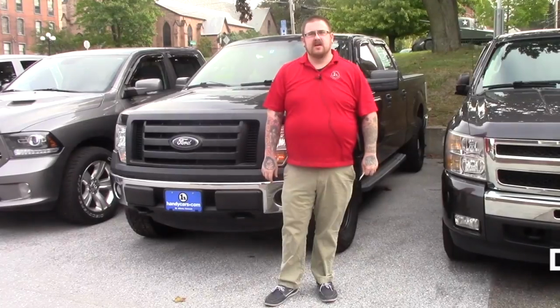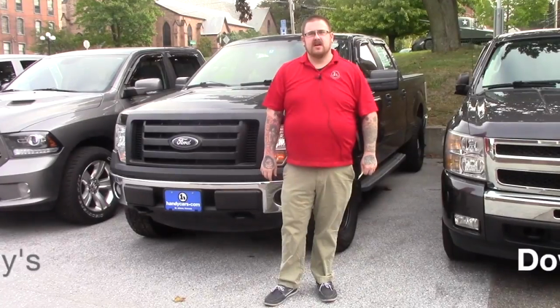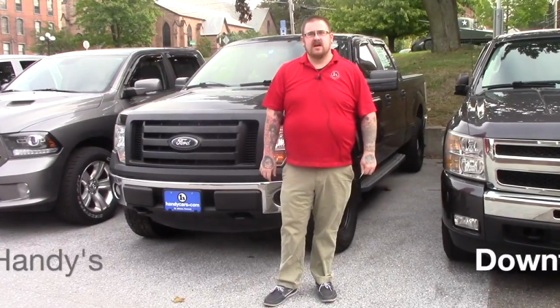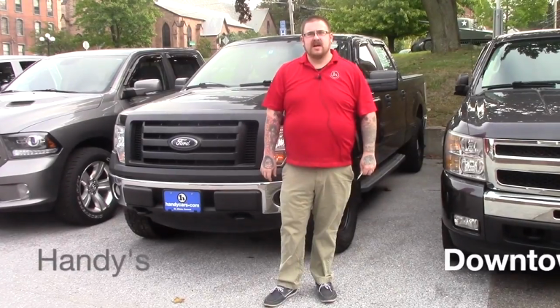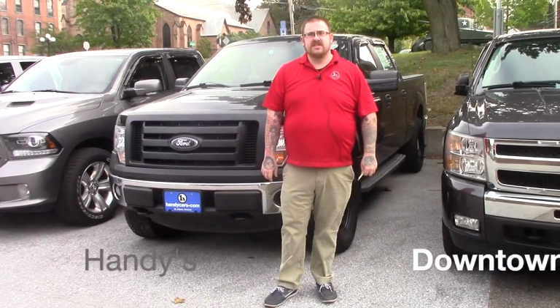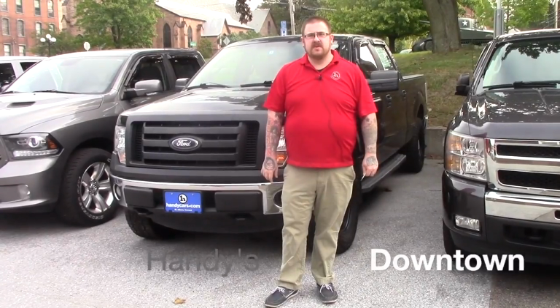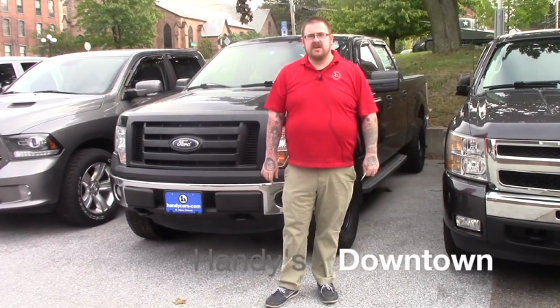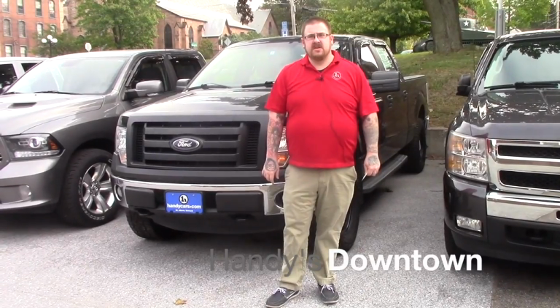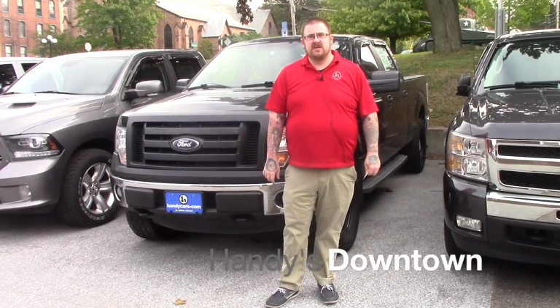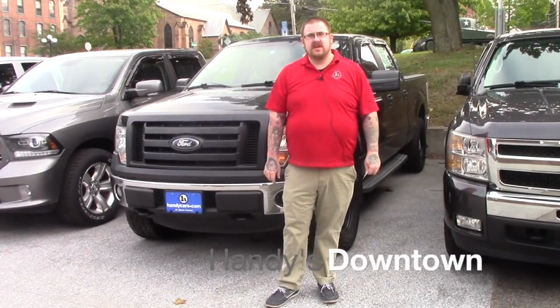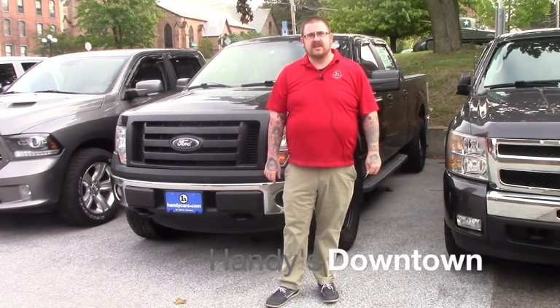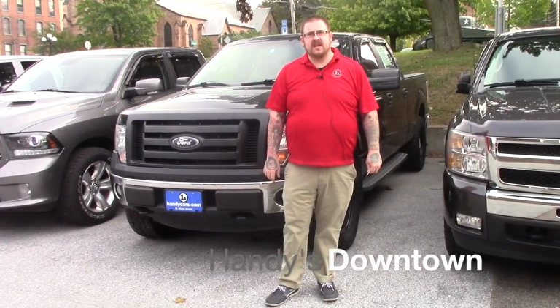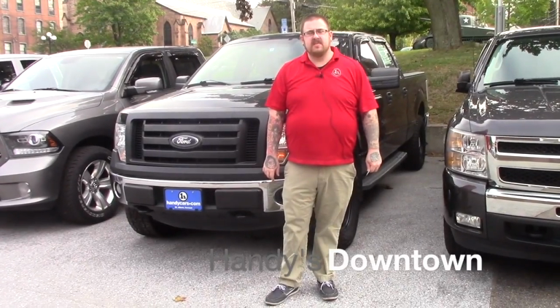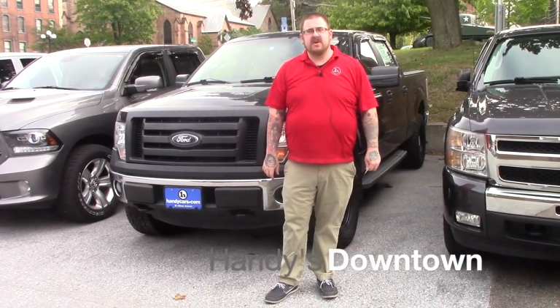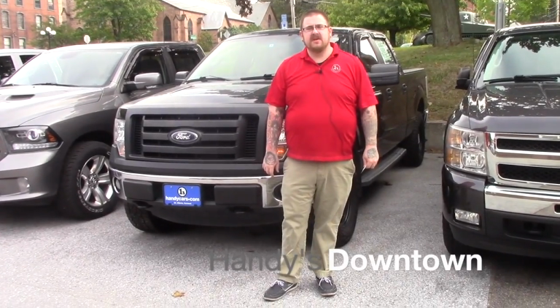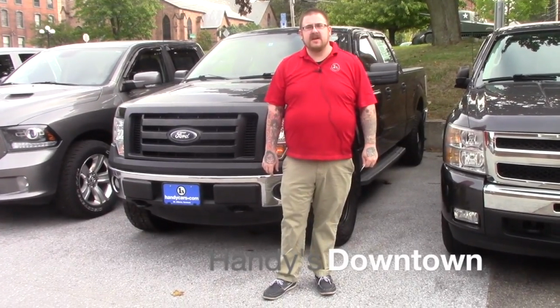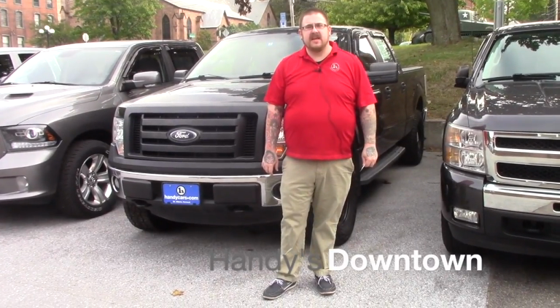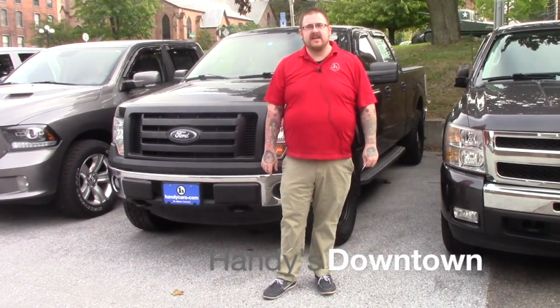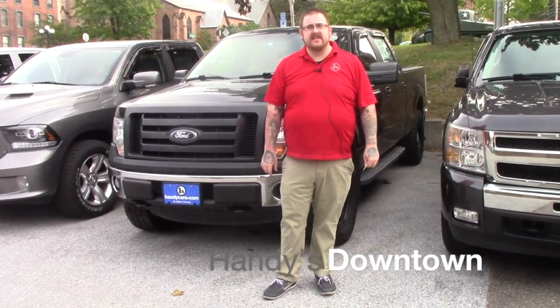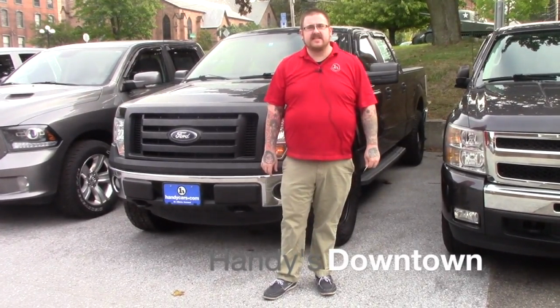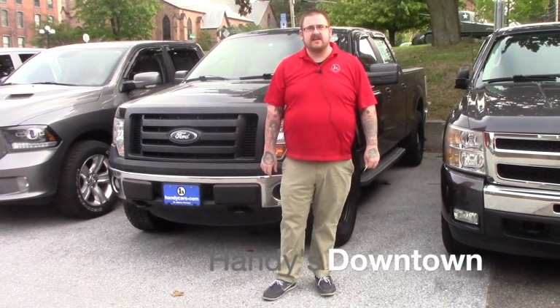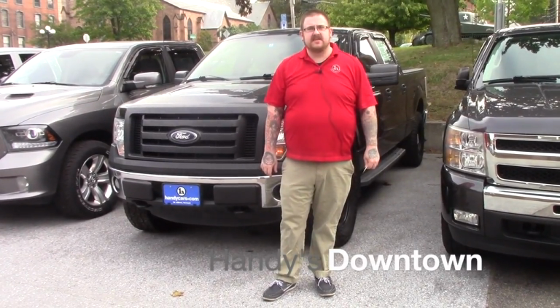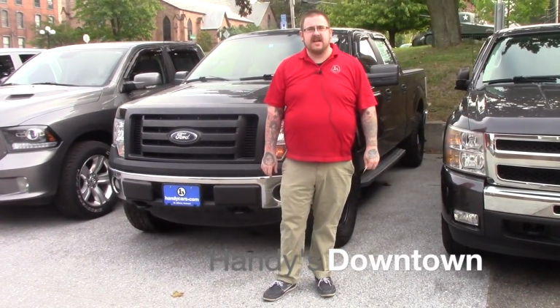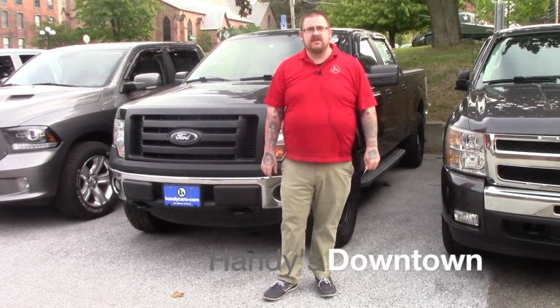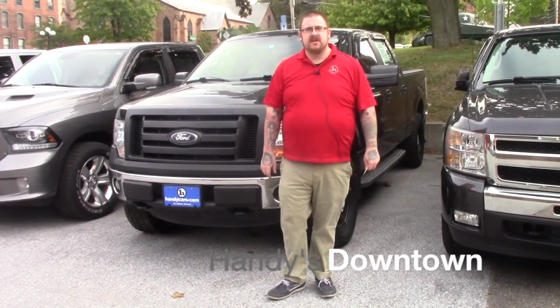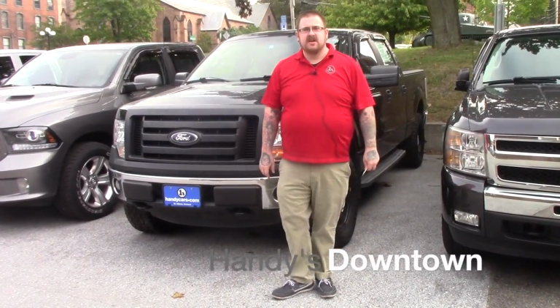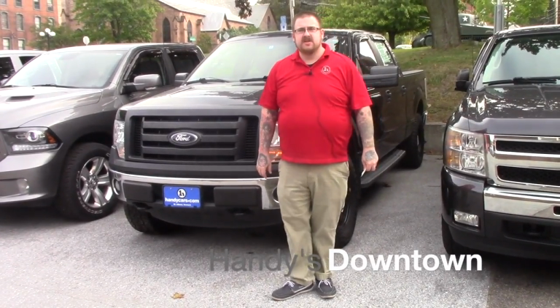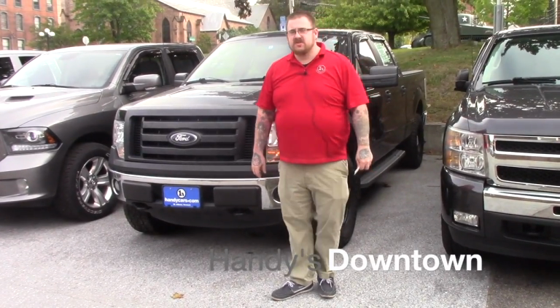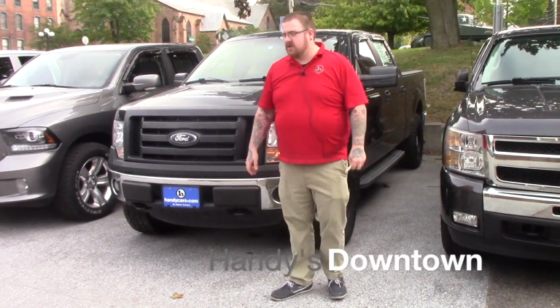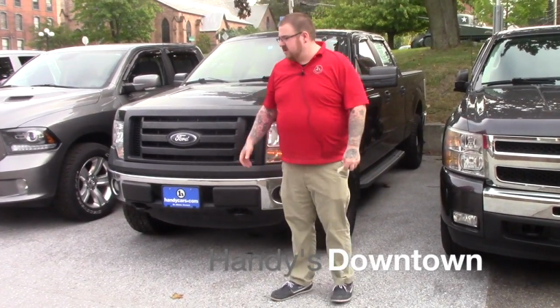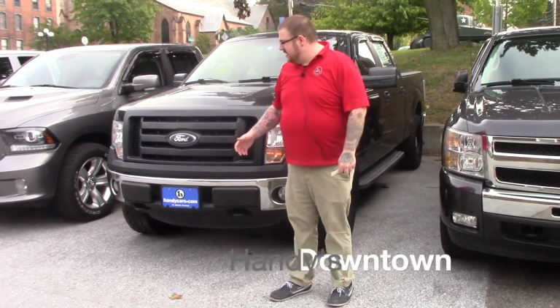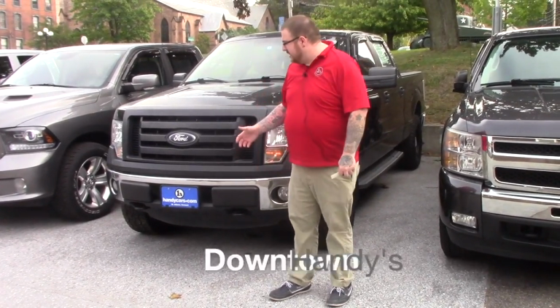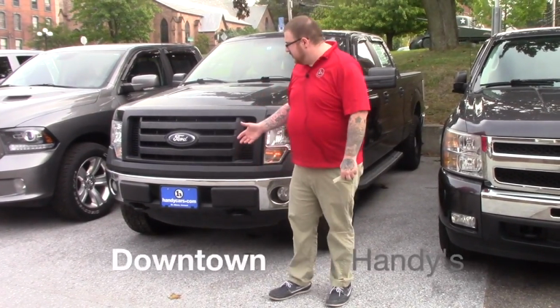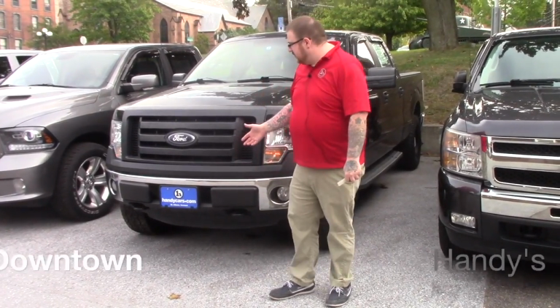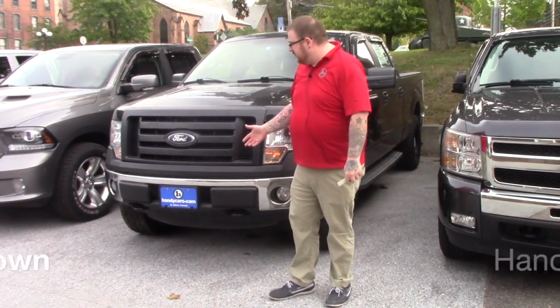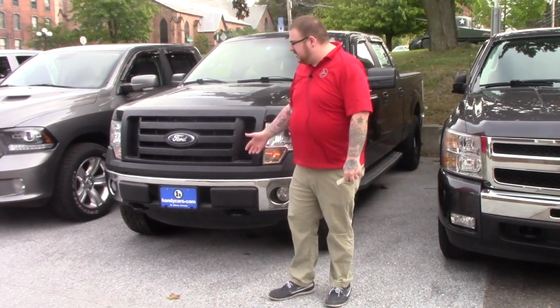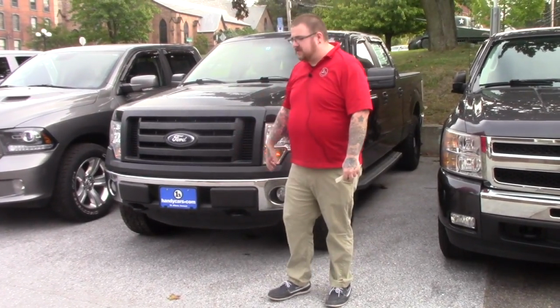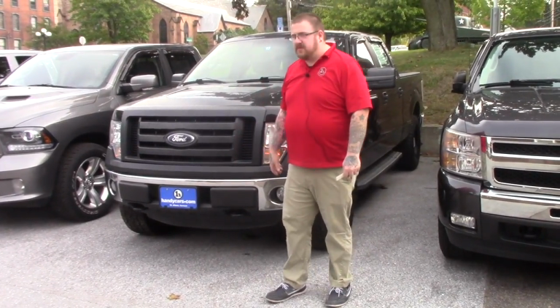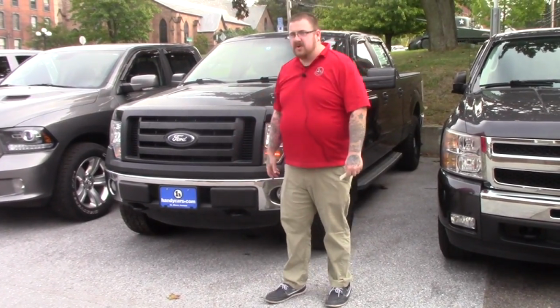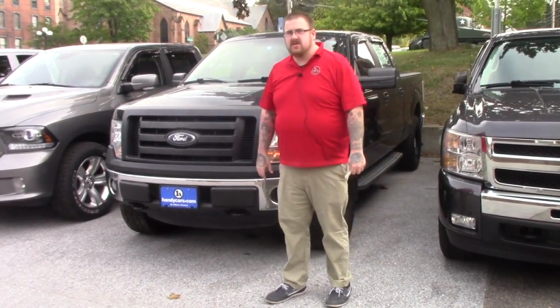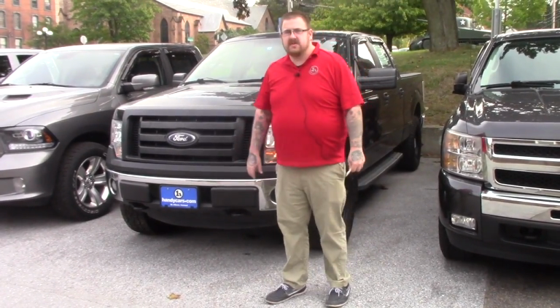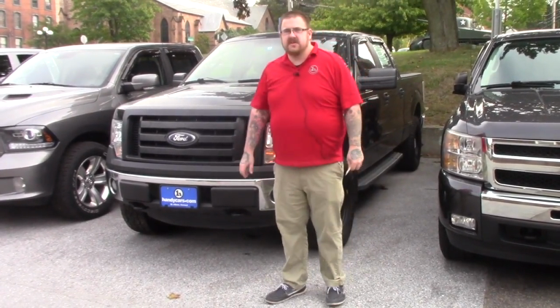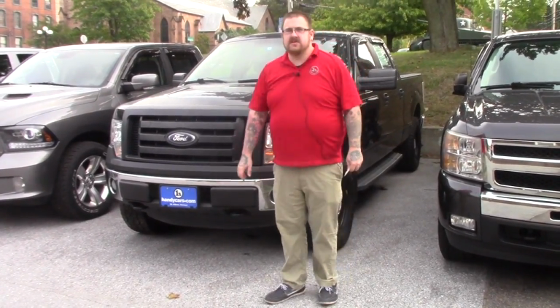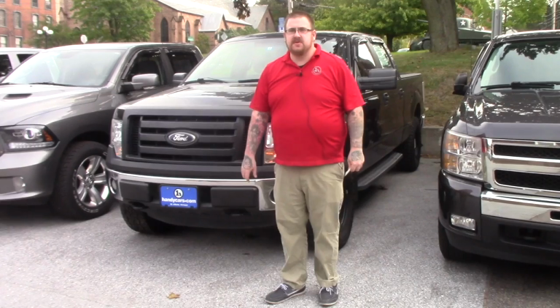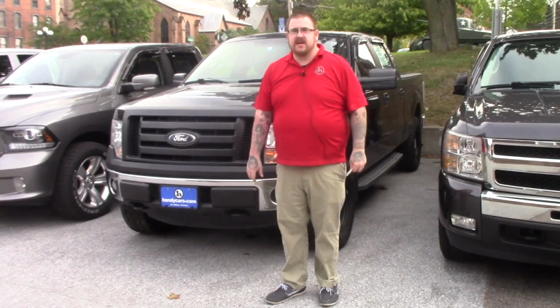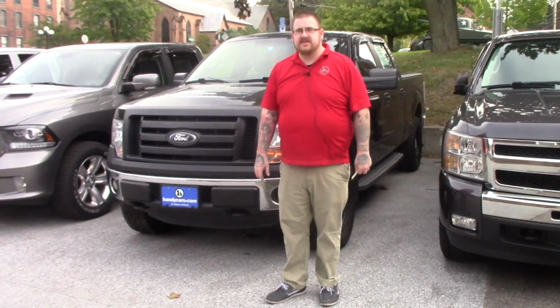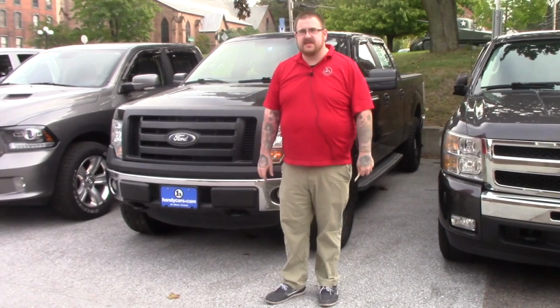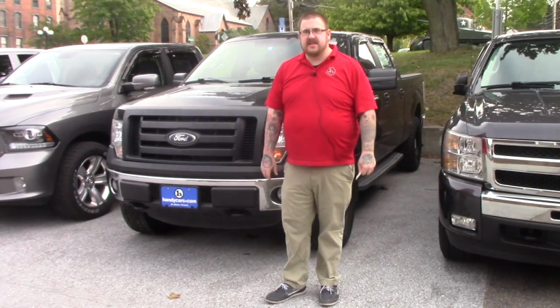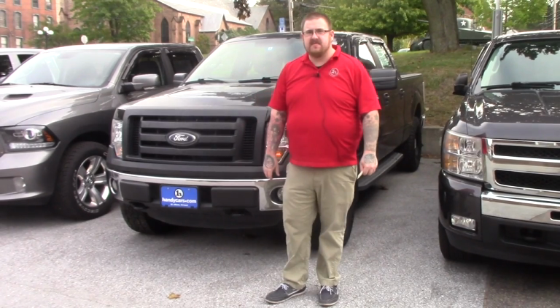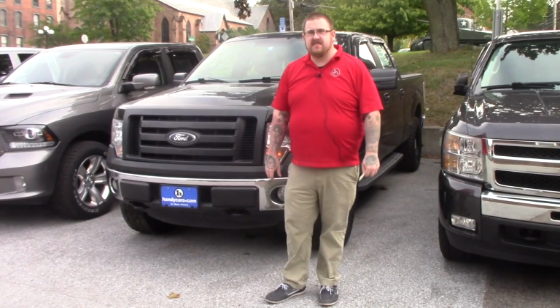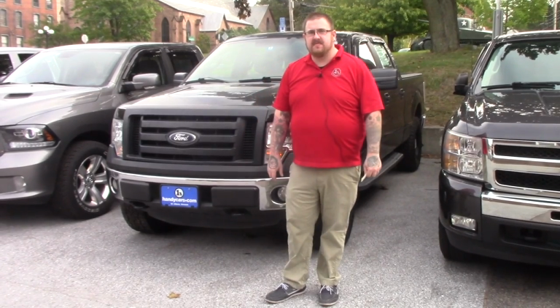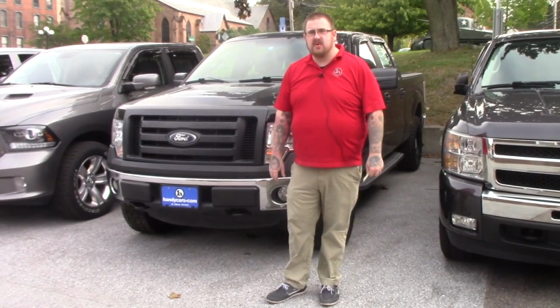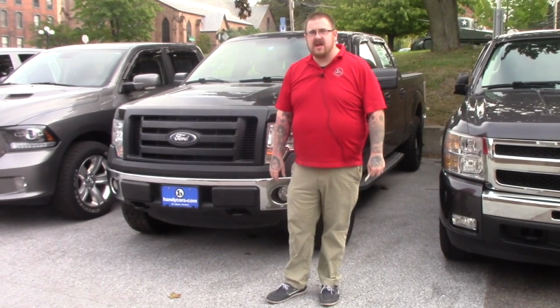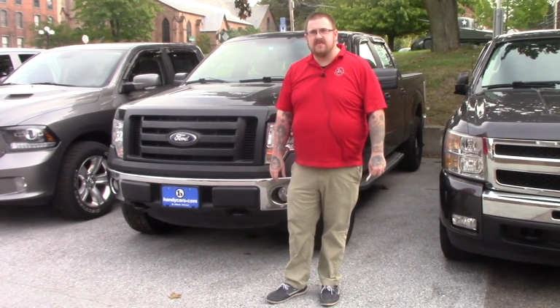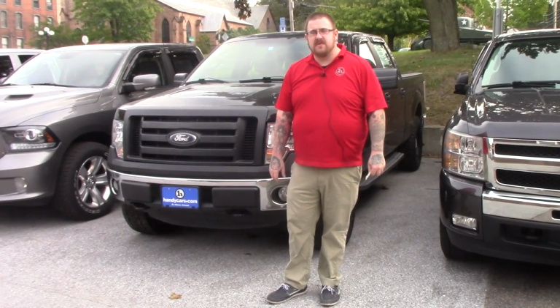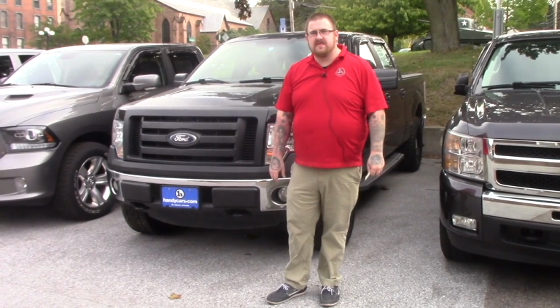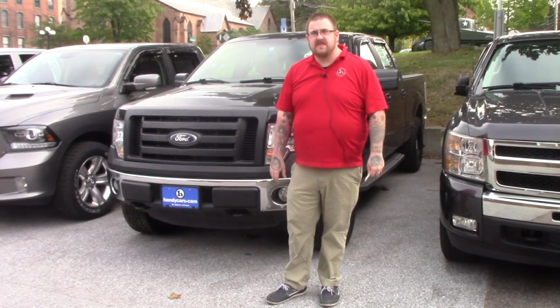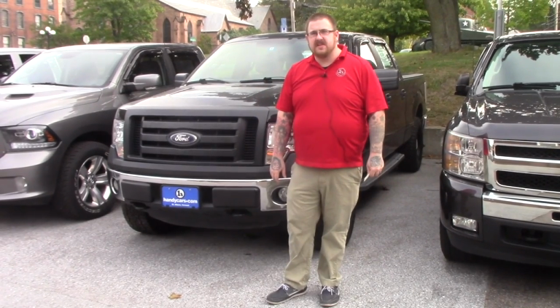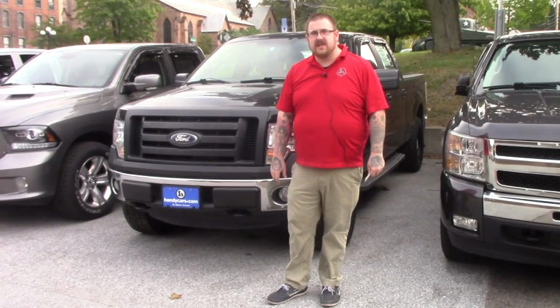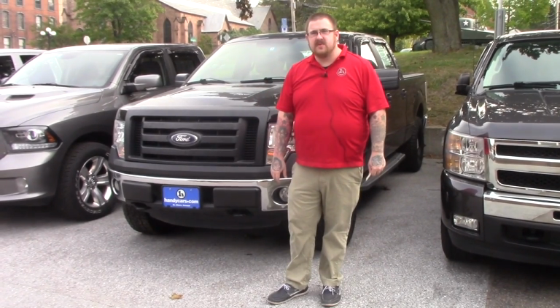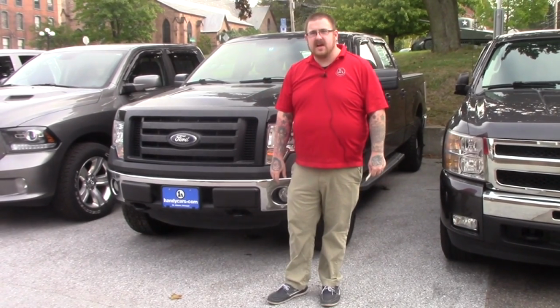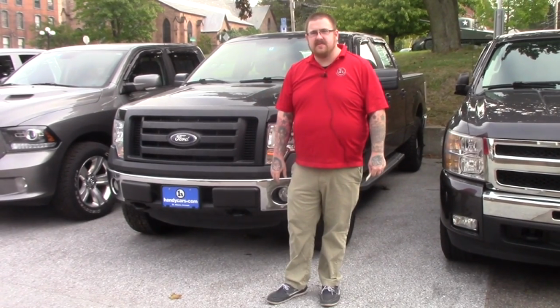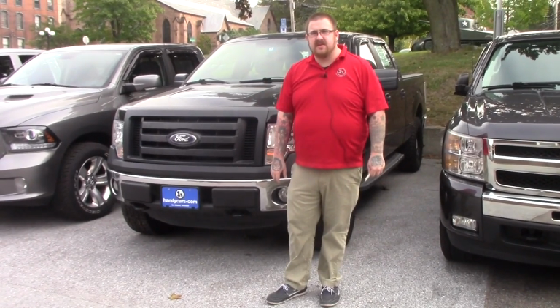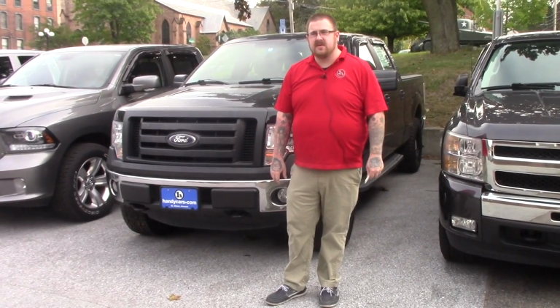Hi Jimmy, Nick Lambert here at Handy's Downtown. Just wanted to make a quick video for you on this 2011 Ford F-150 that we have here.